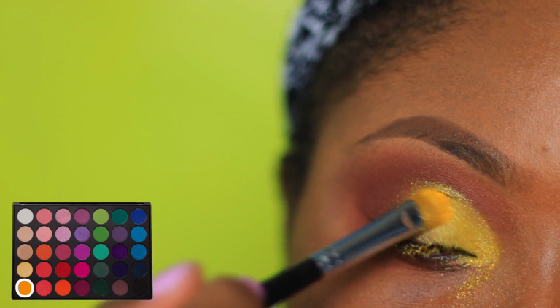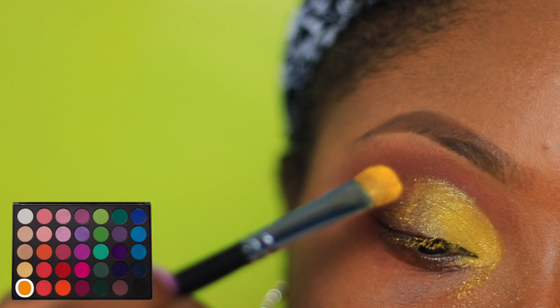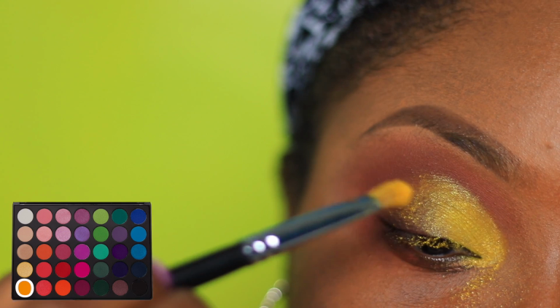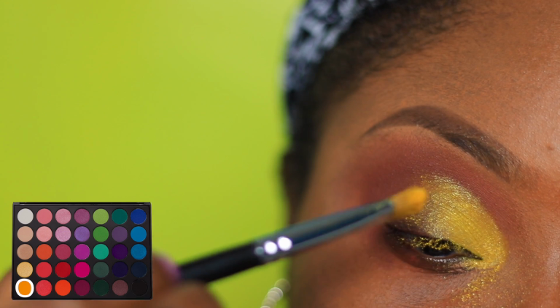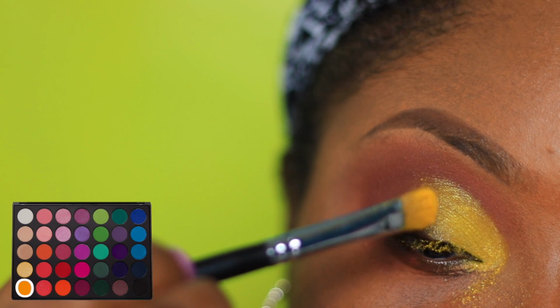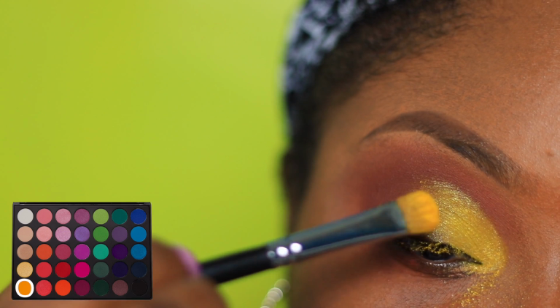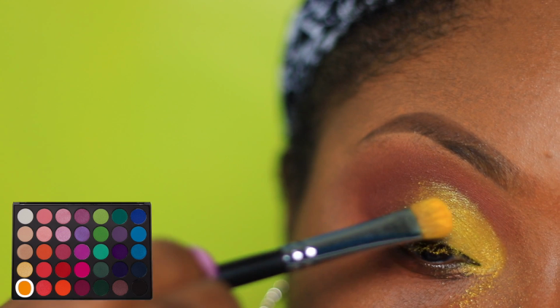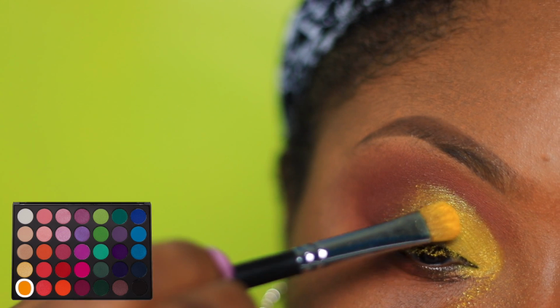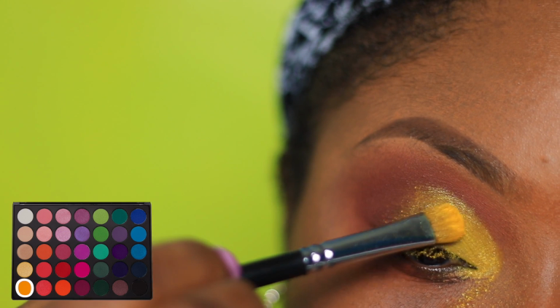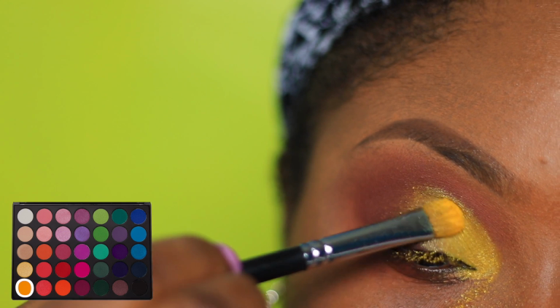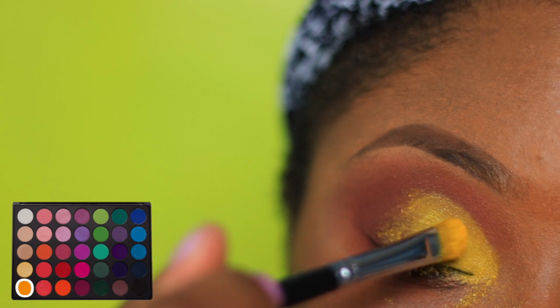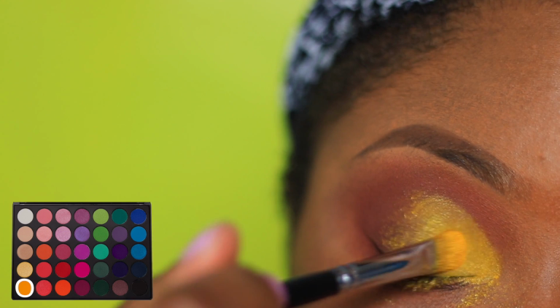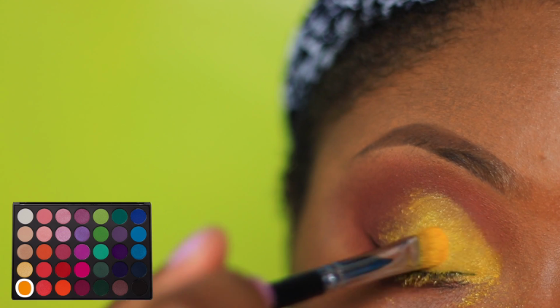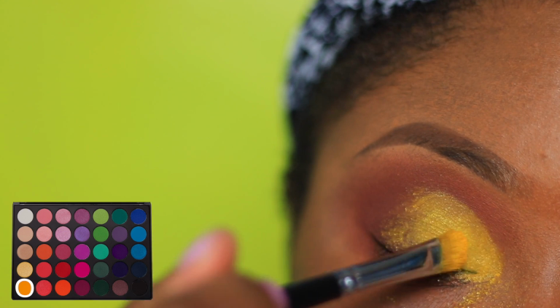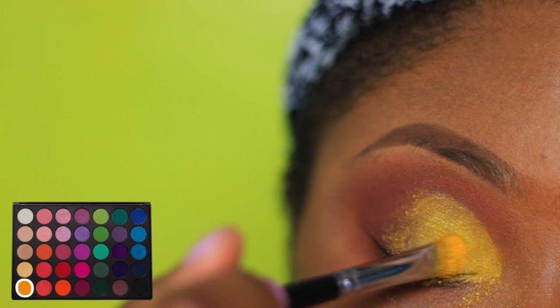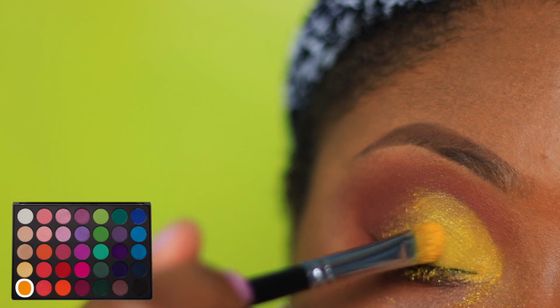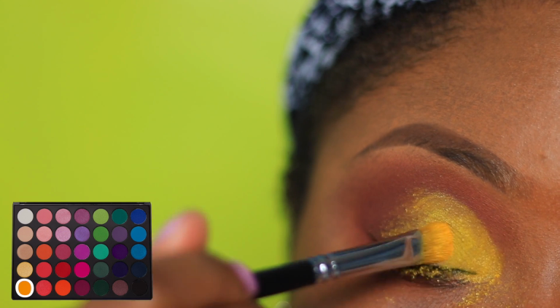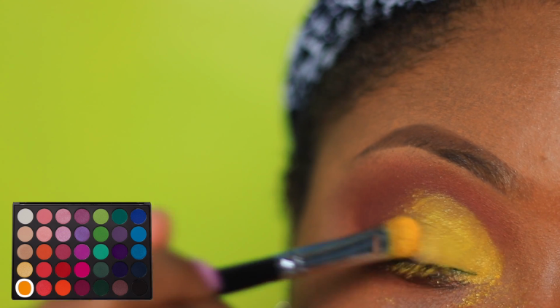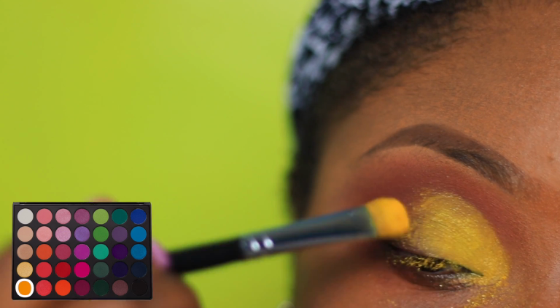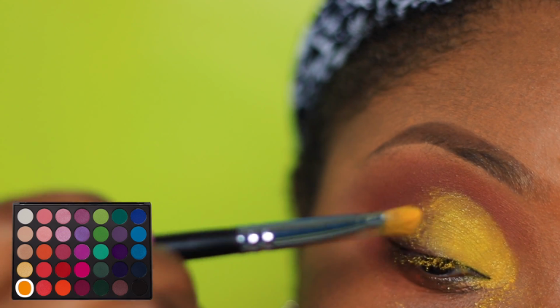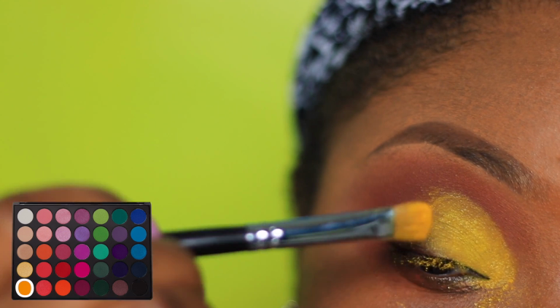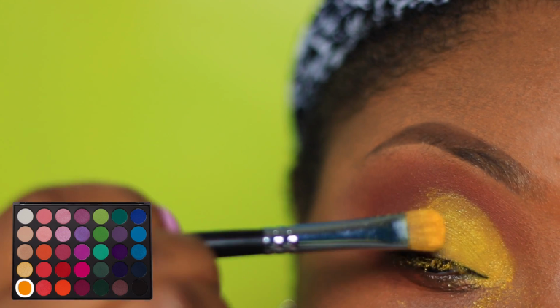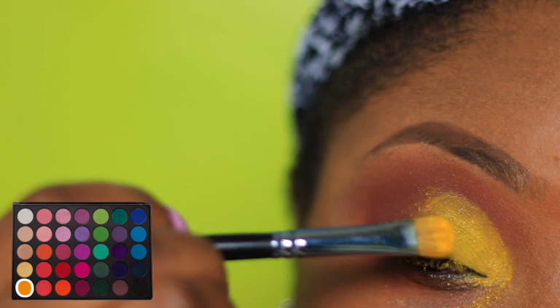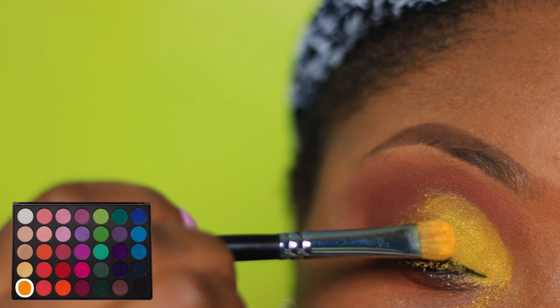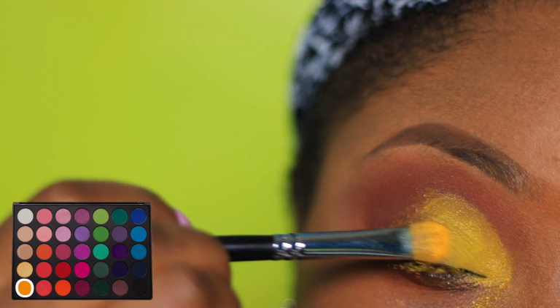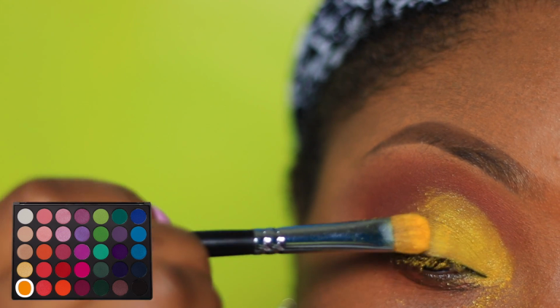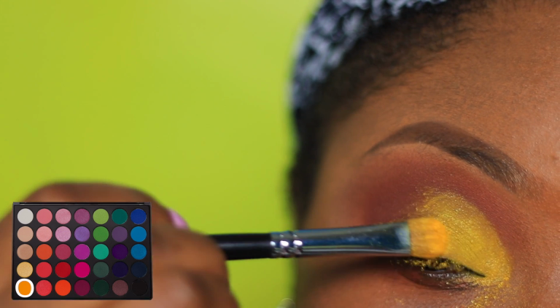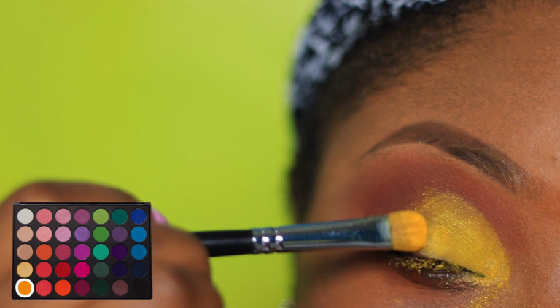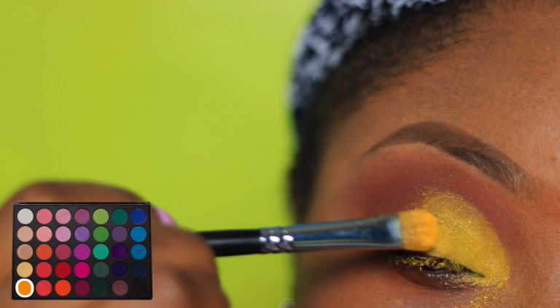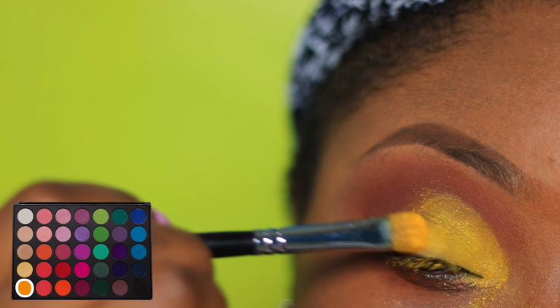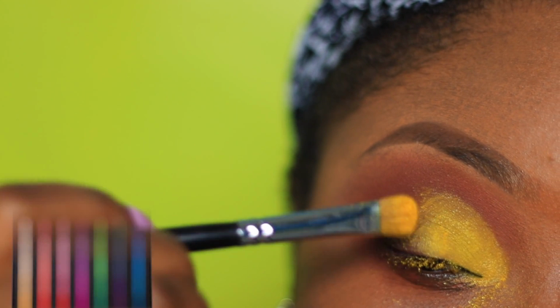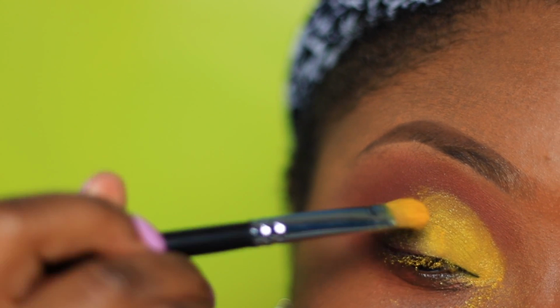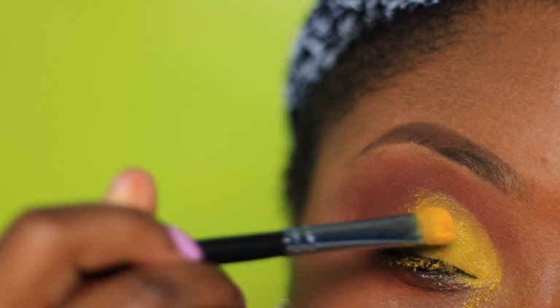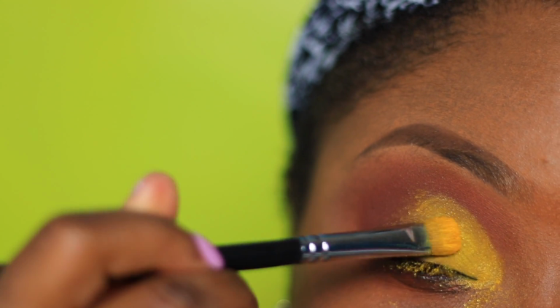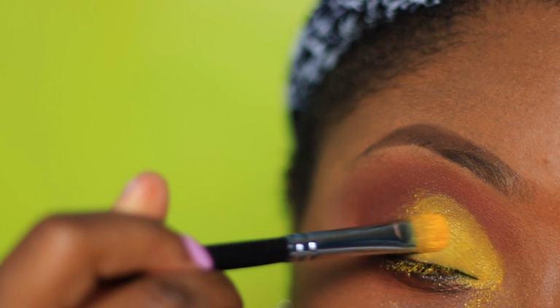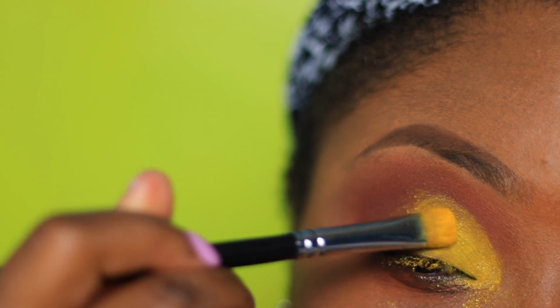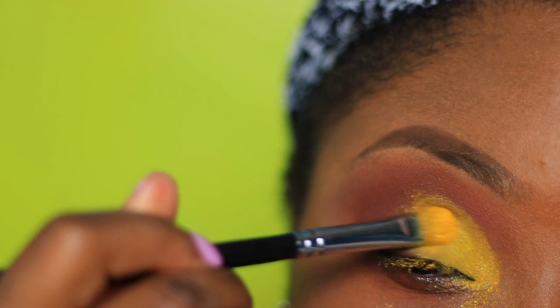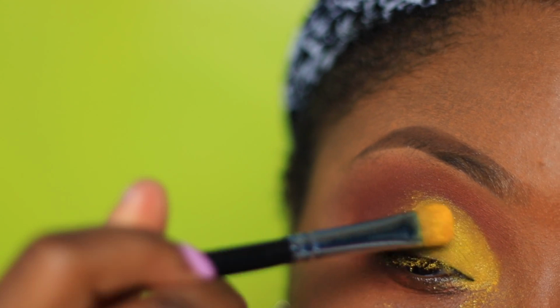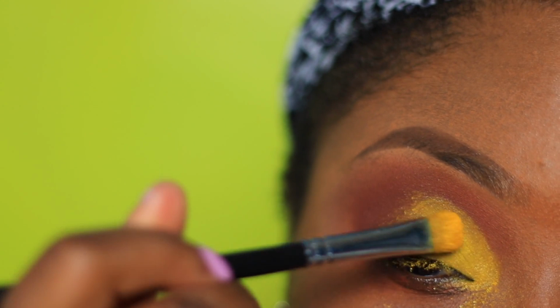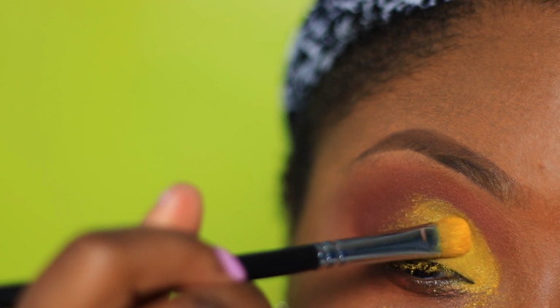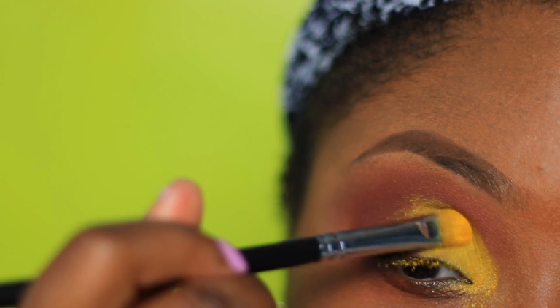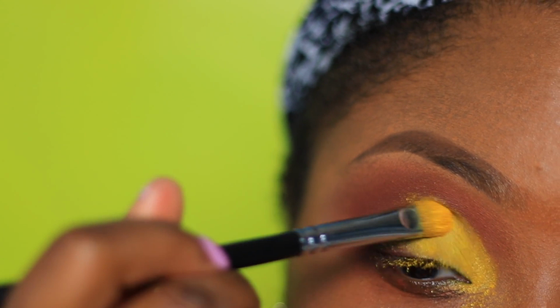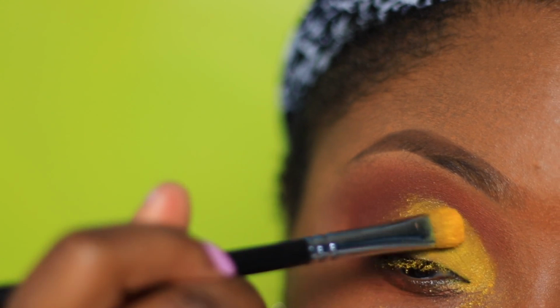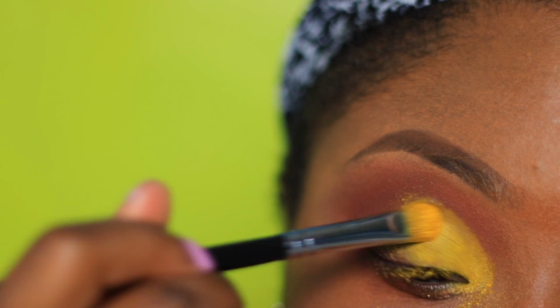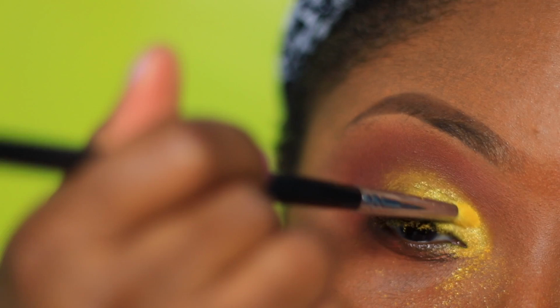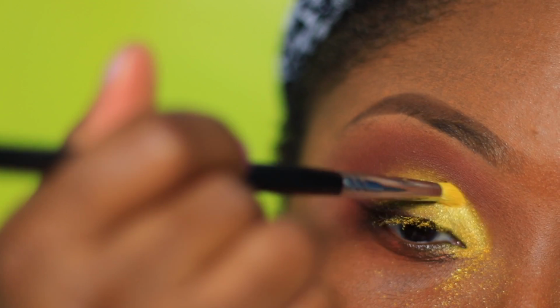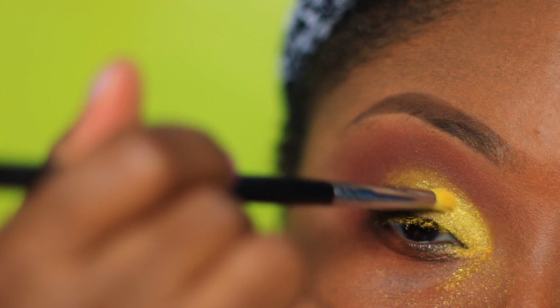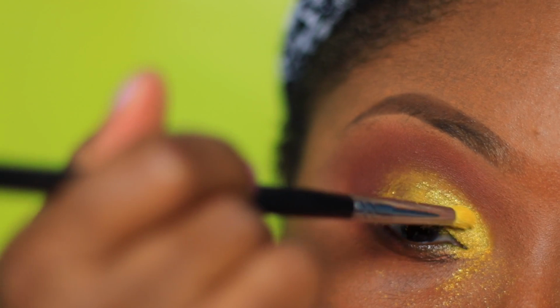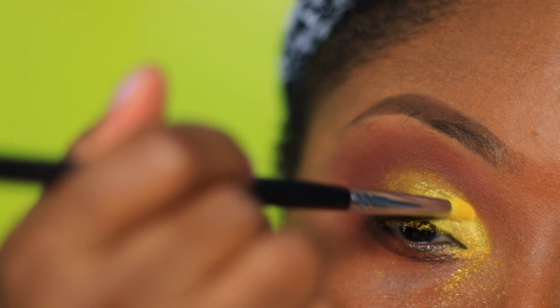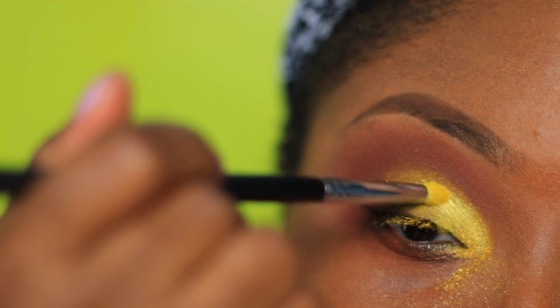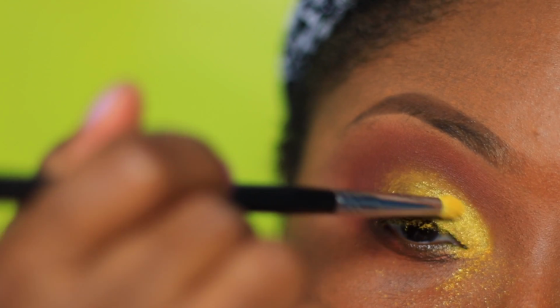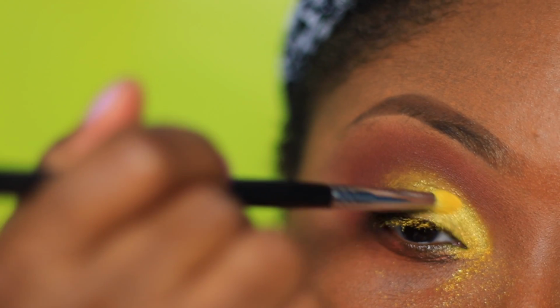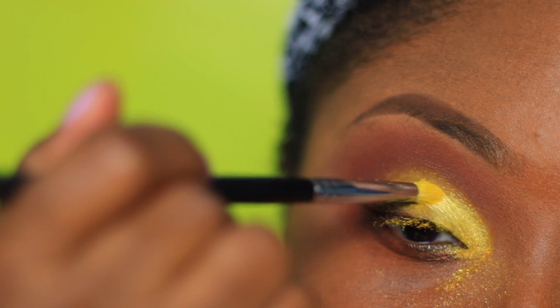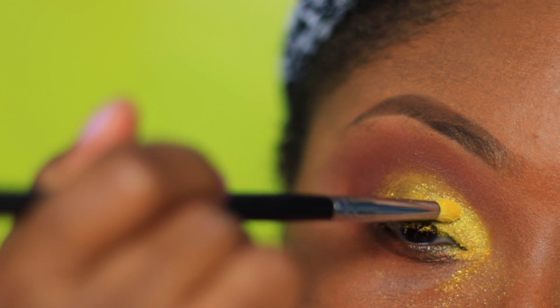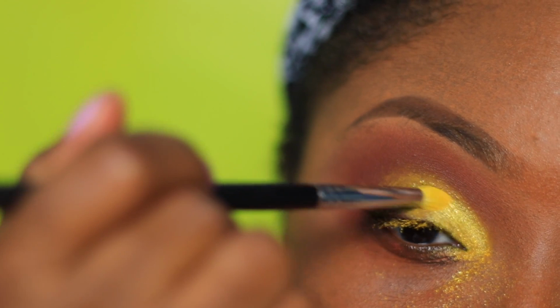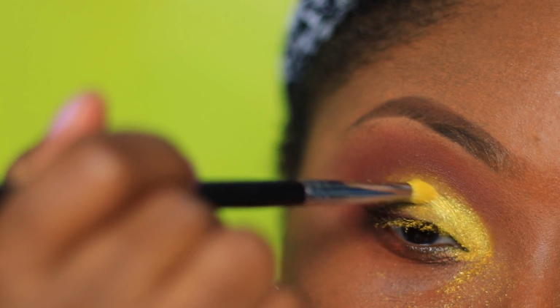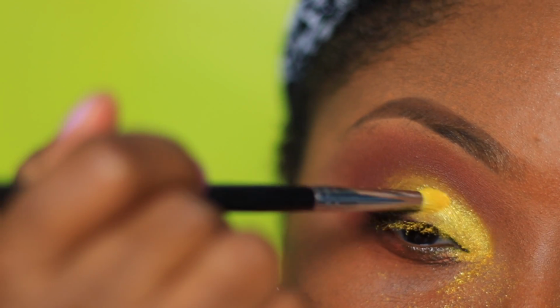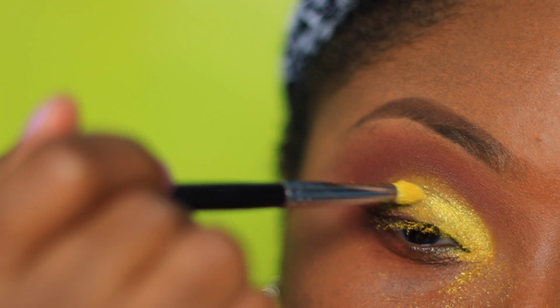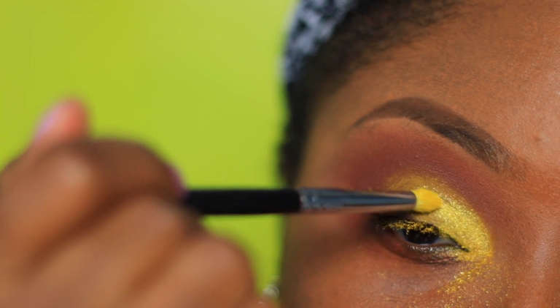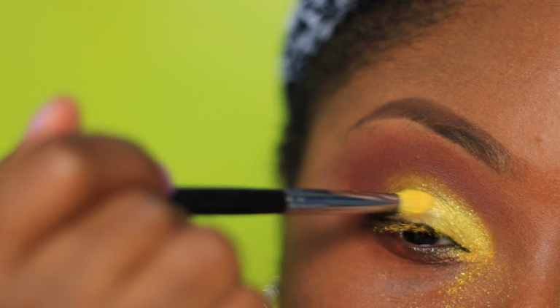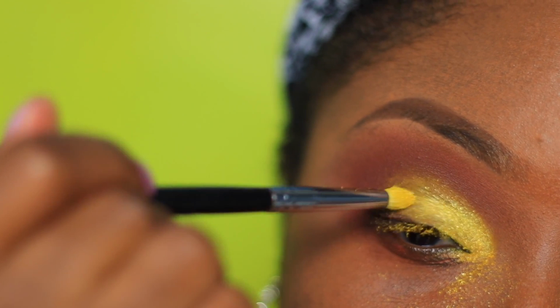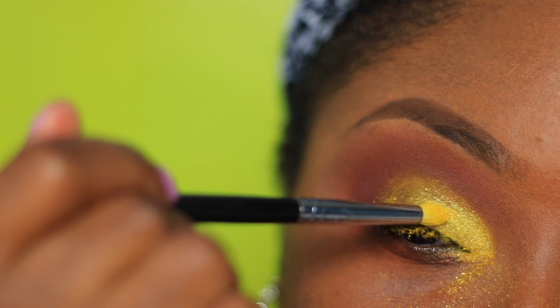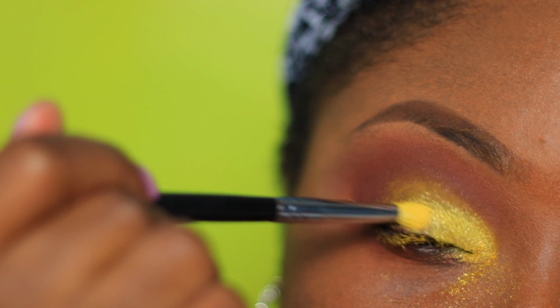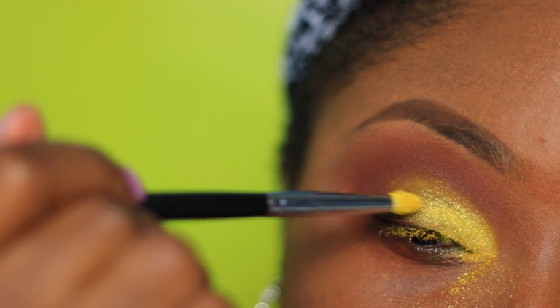Now if you're recreating this look, you might benefit from cutting your crease with a concealer — that way the colors may show up a little better.